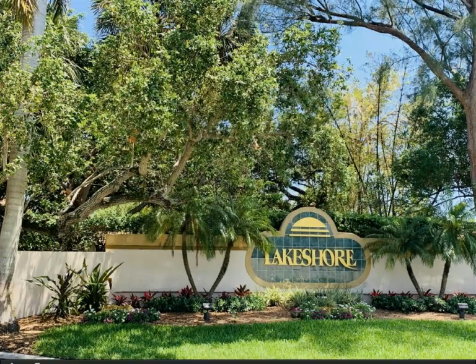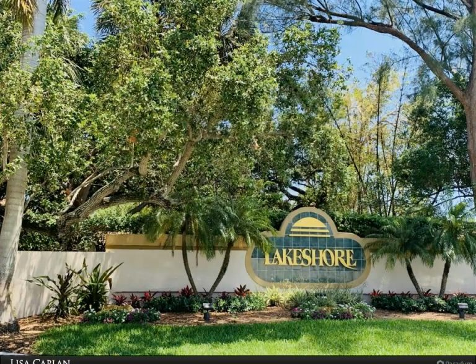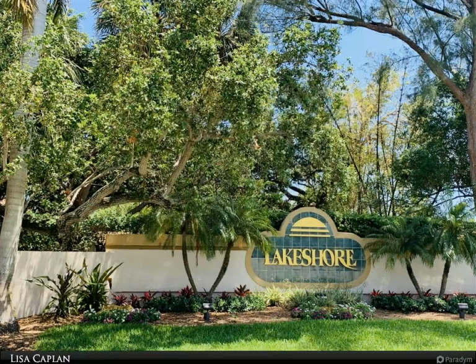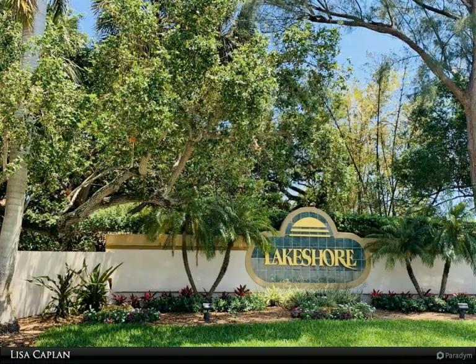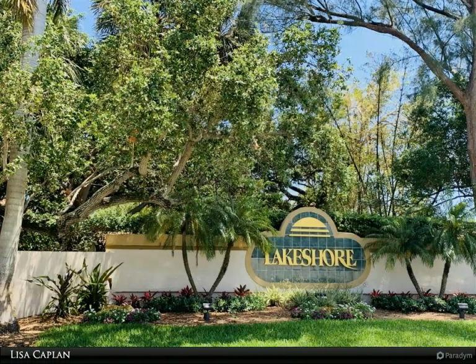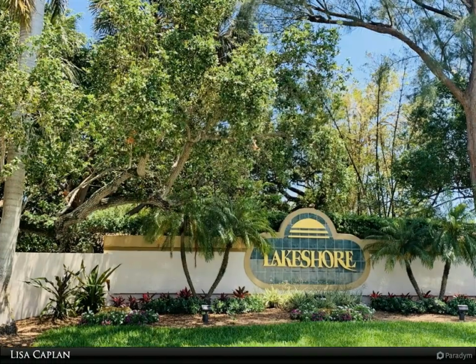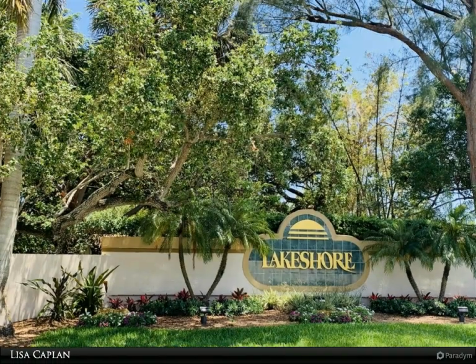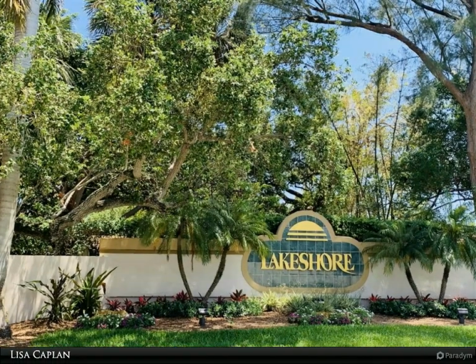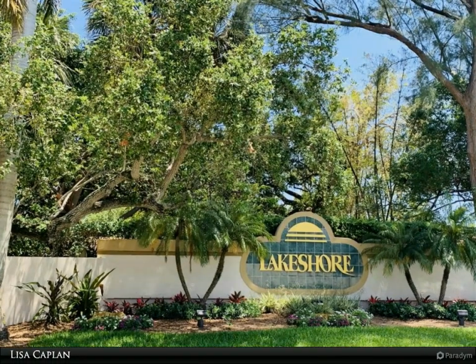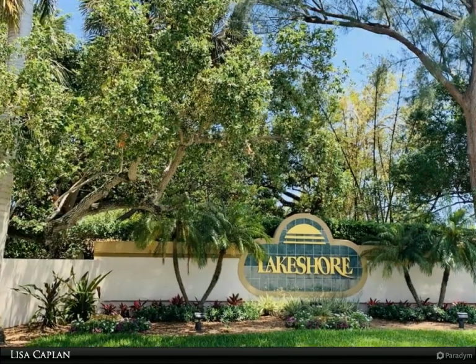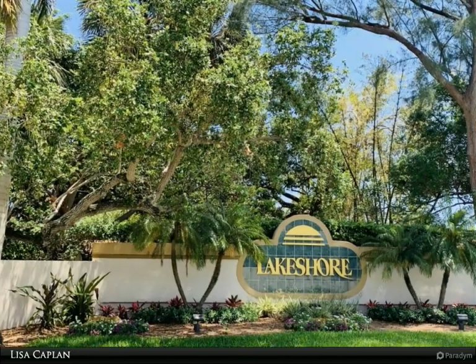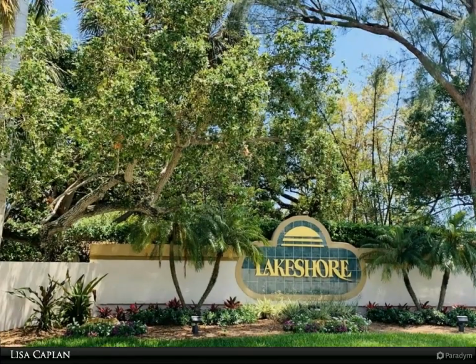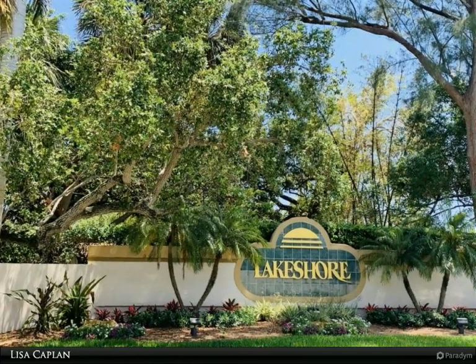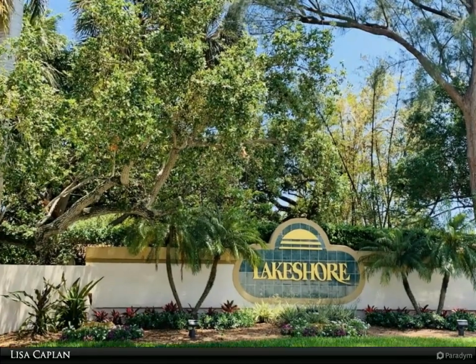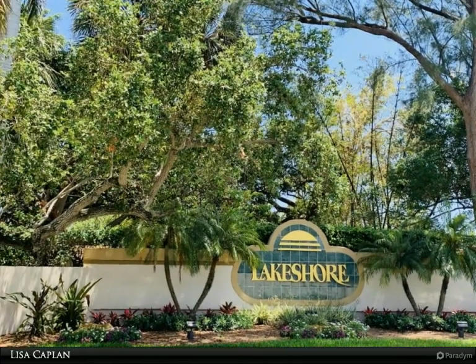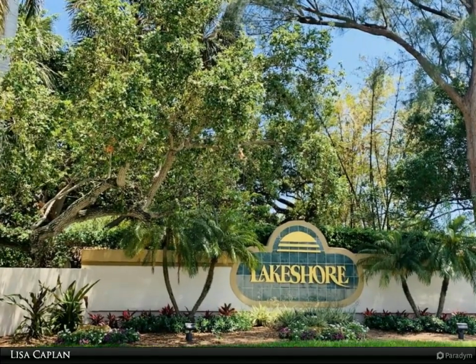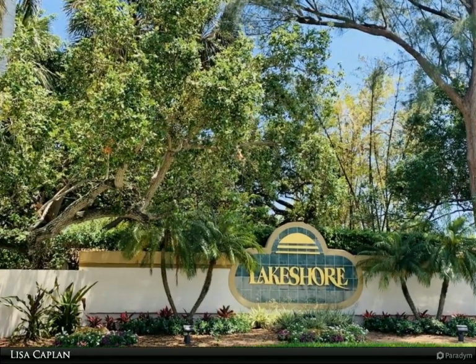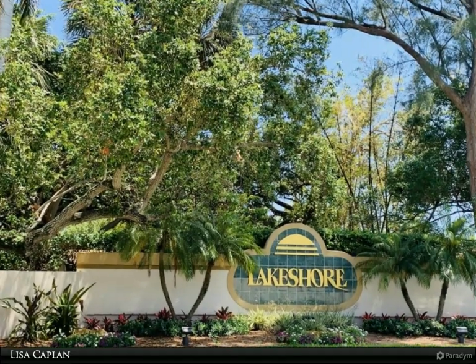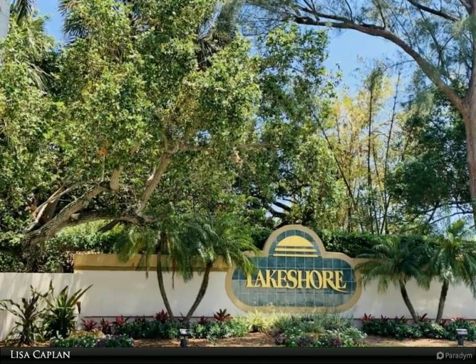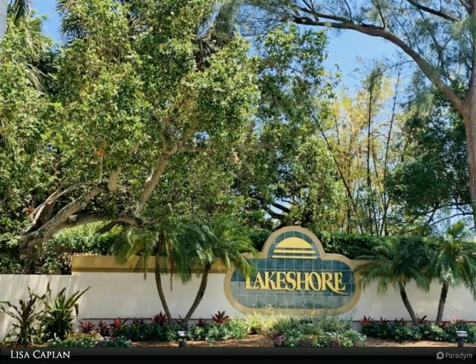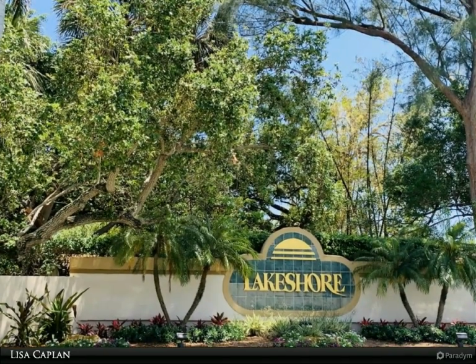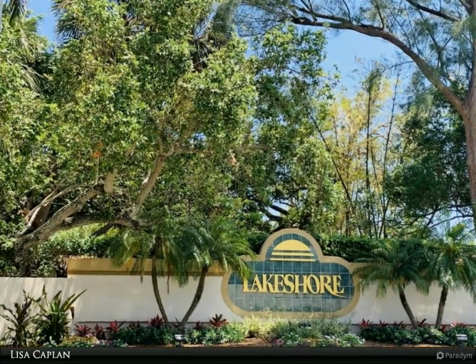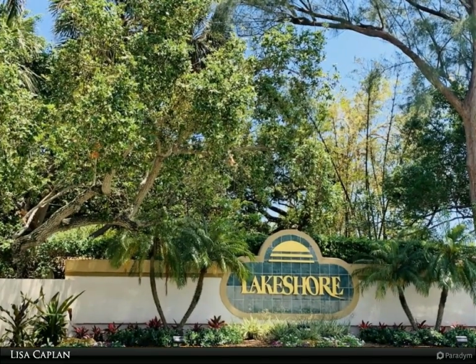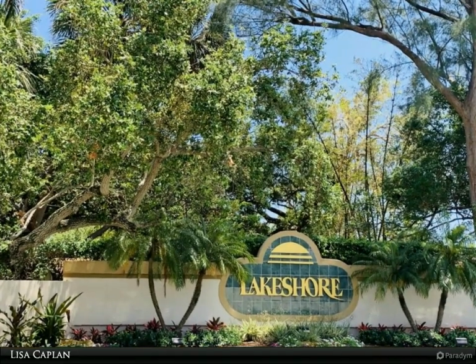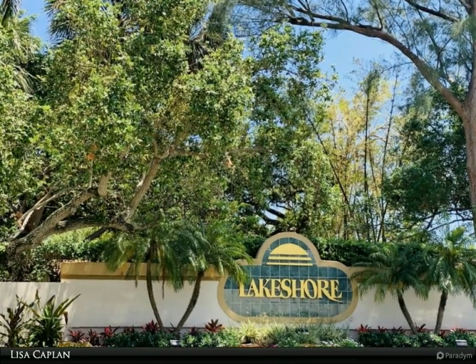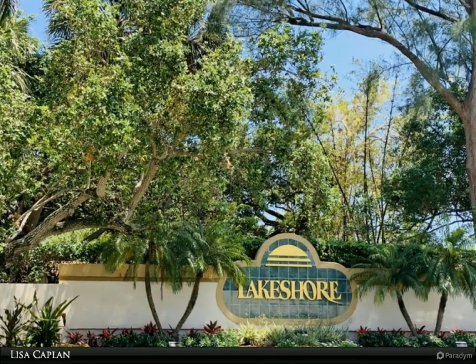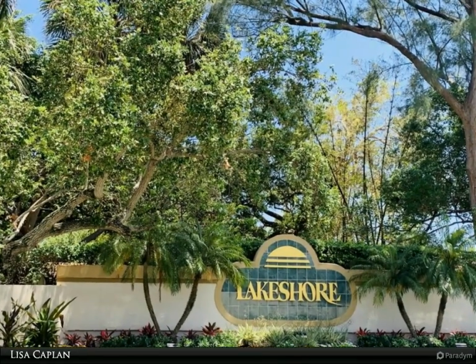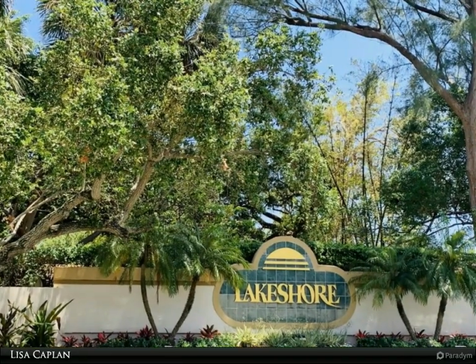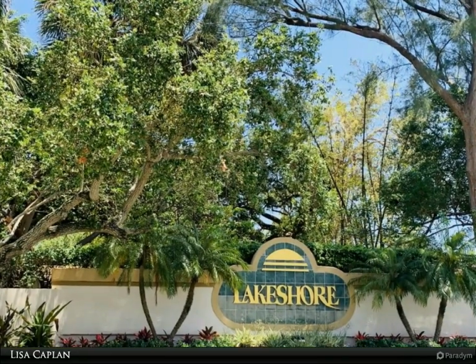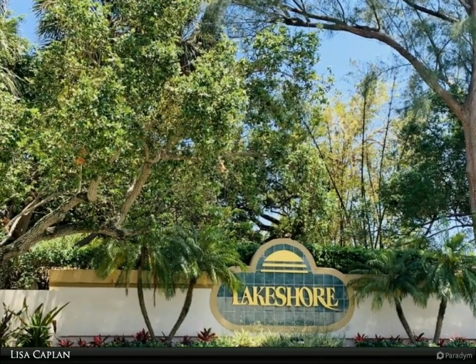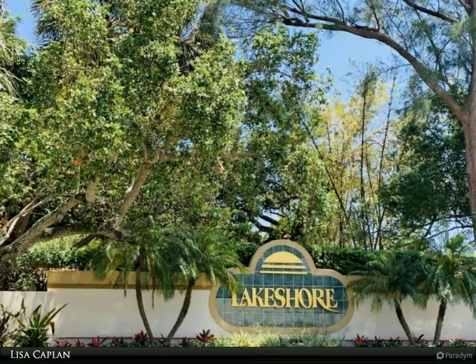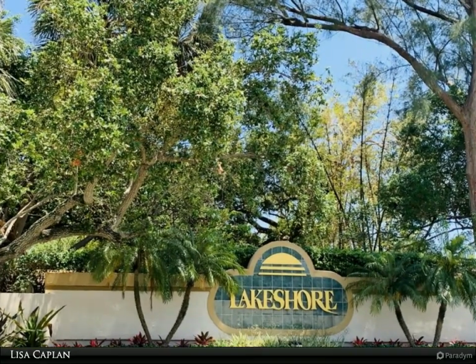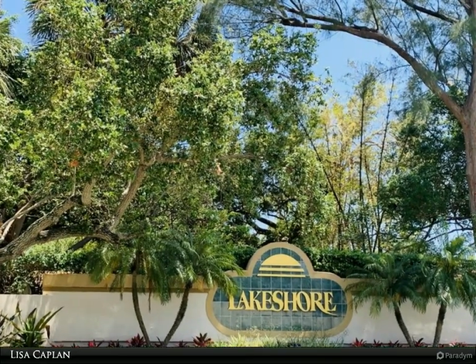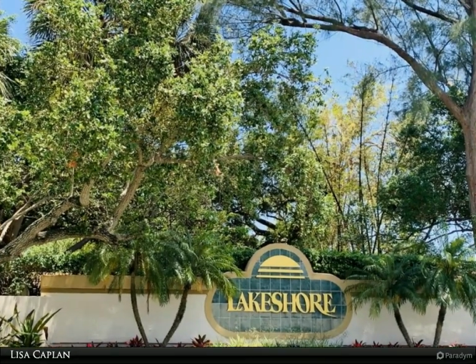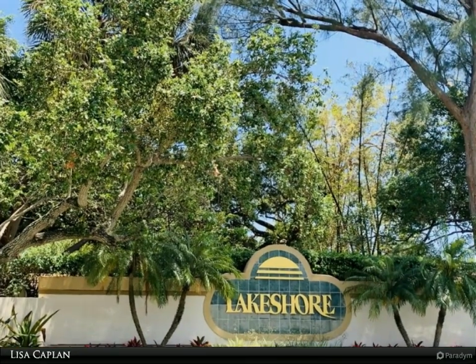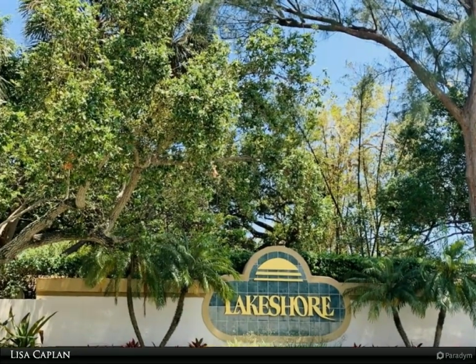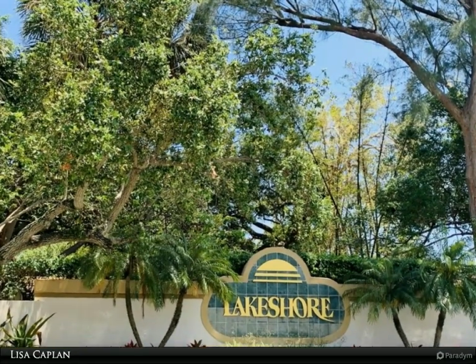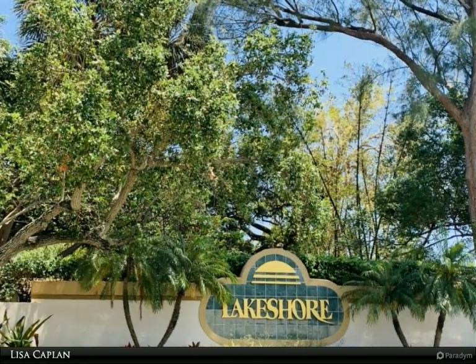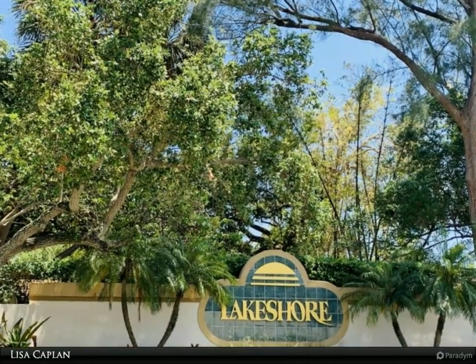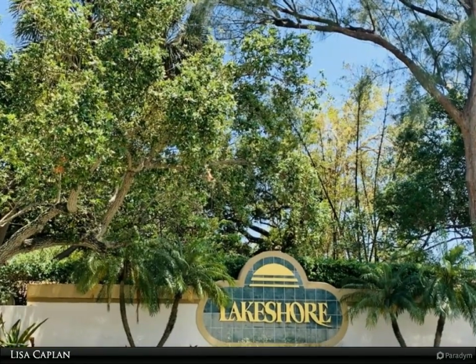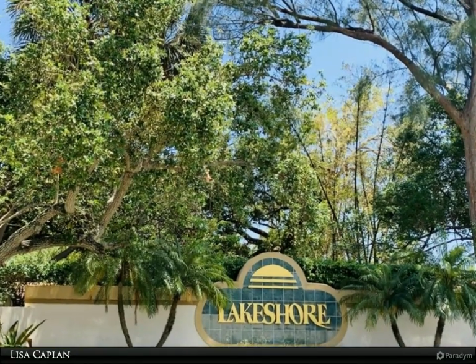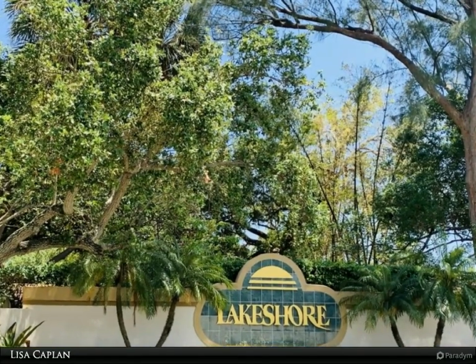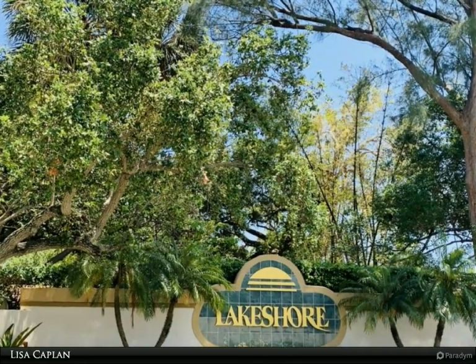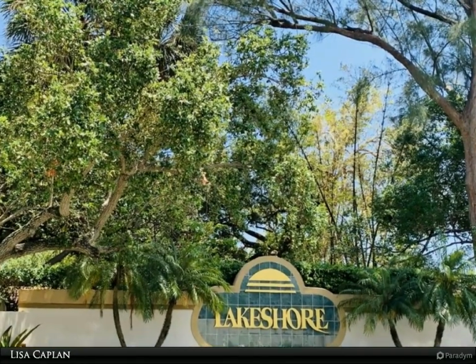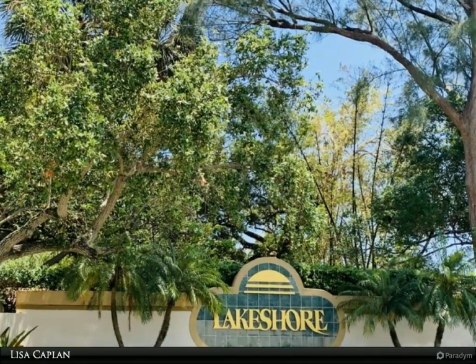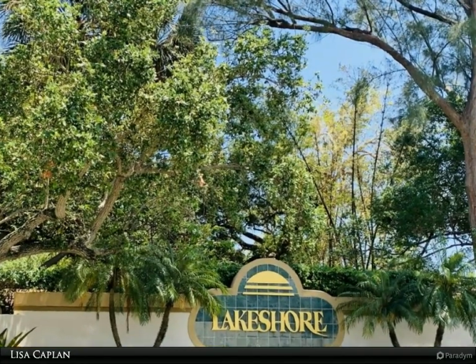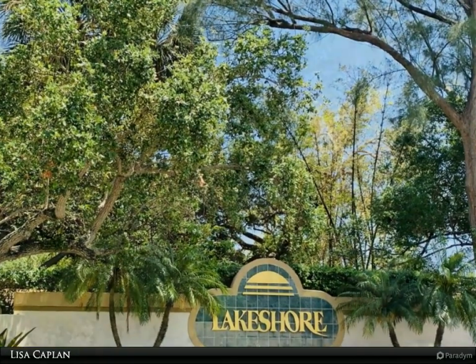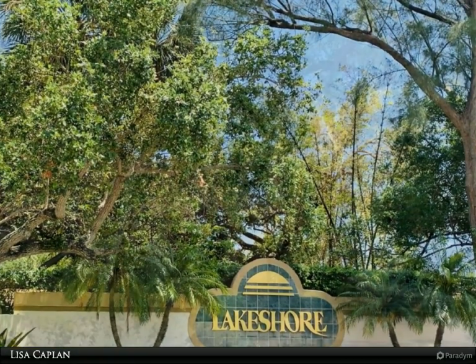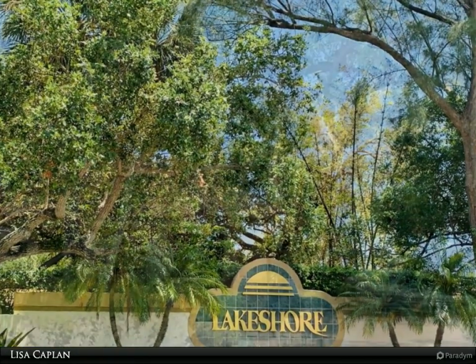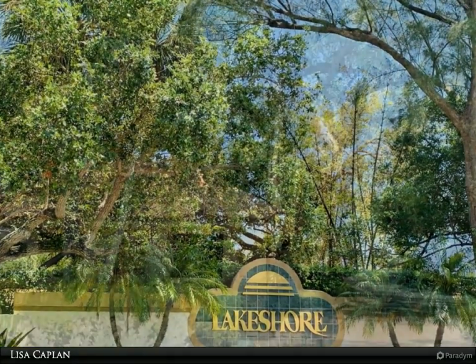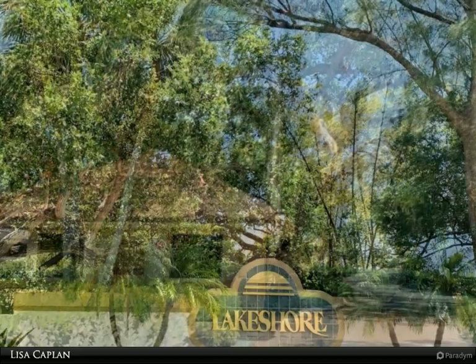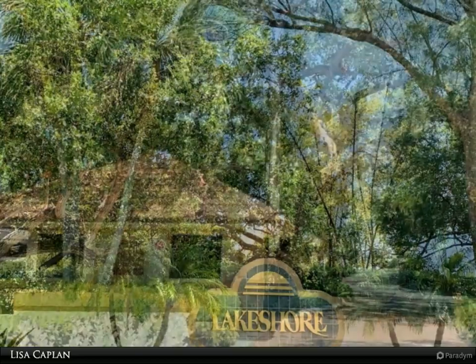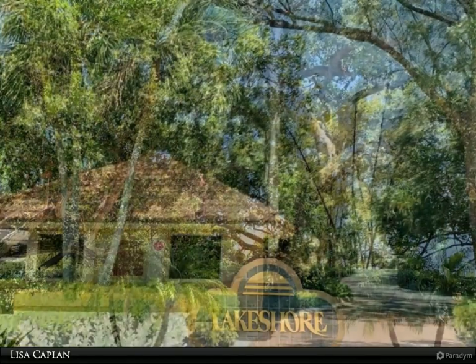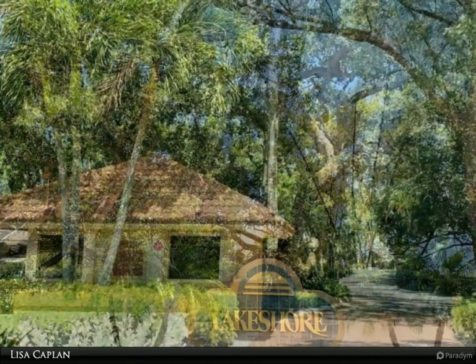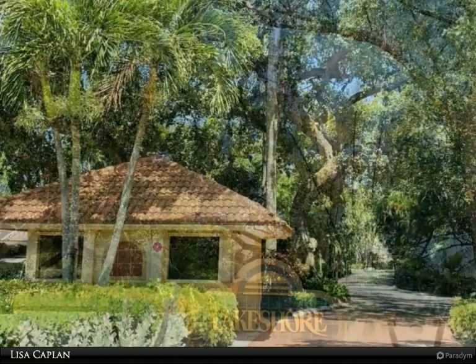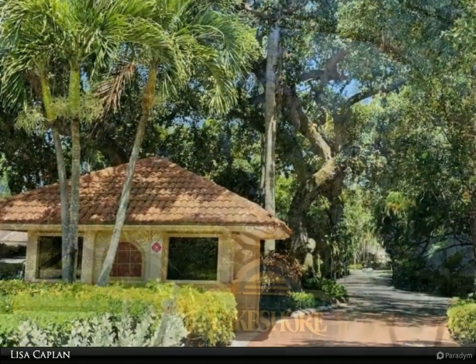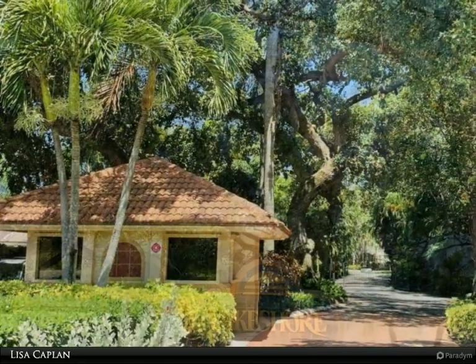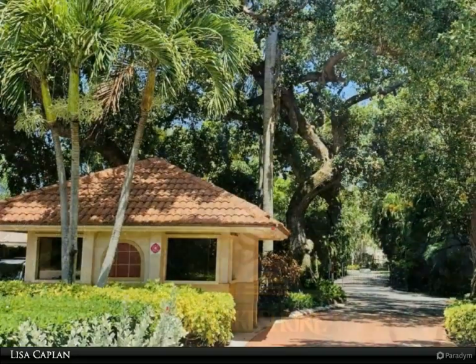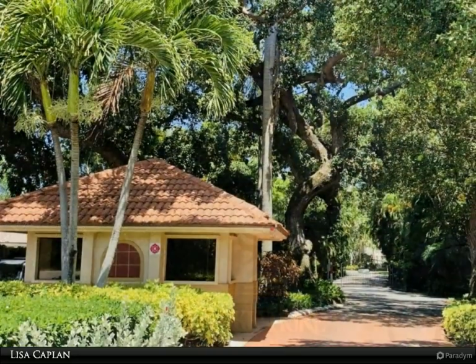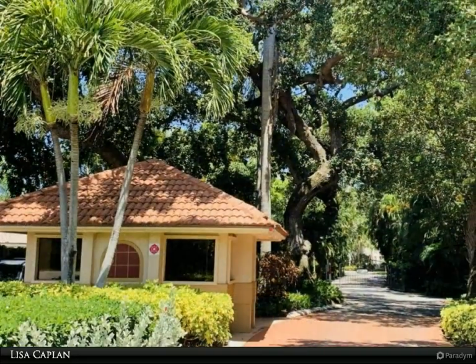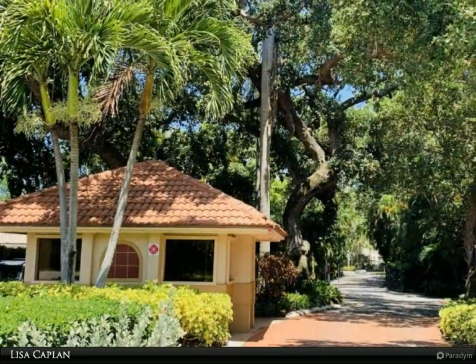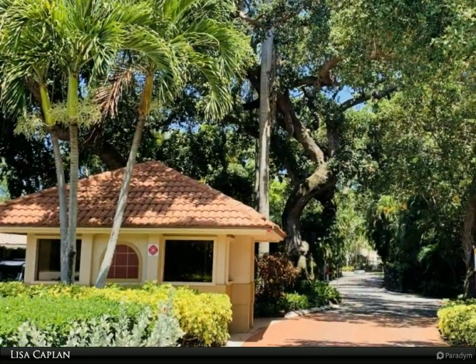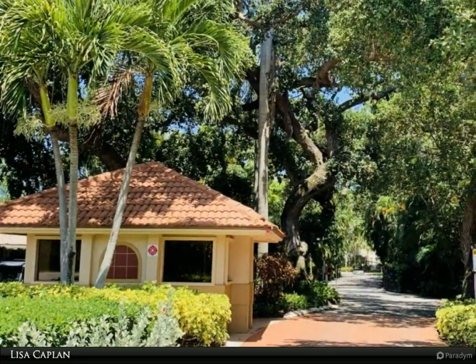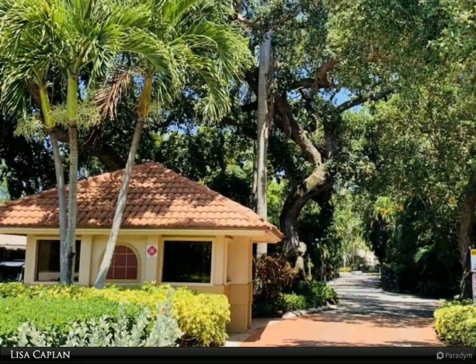Come and discover paradise in the lushly landscaped community of Lakeshore. Make this lovely end villa with private side entry your own.